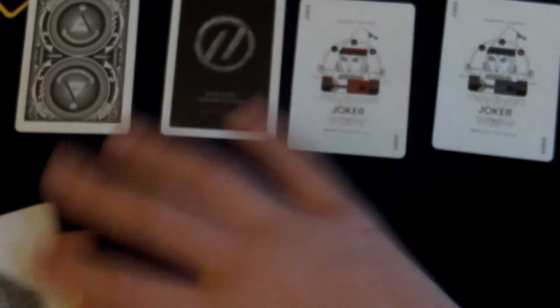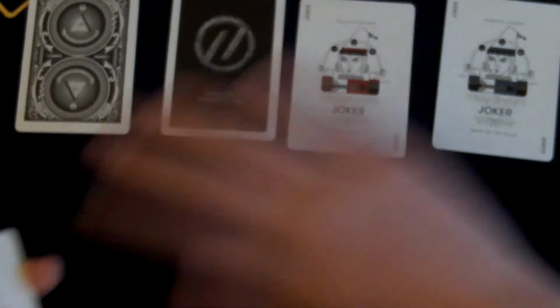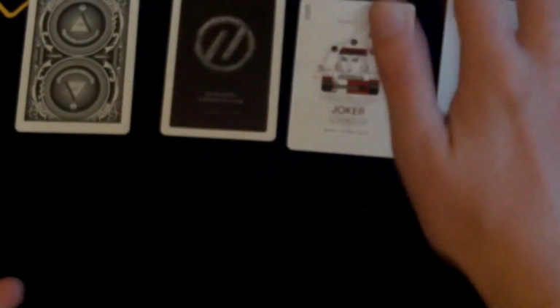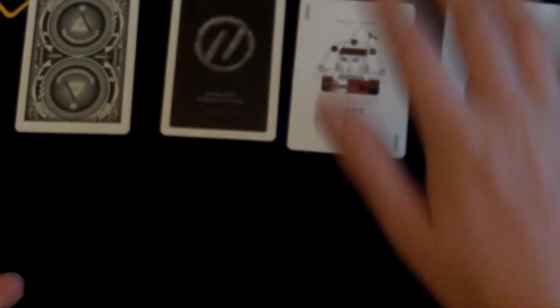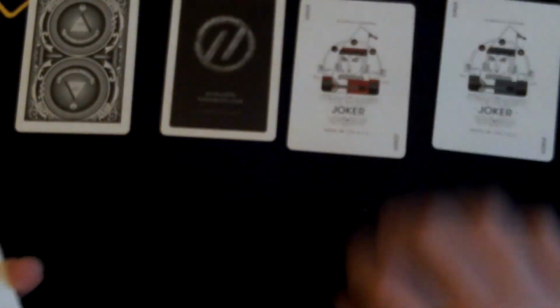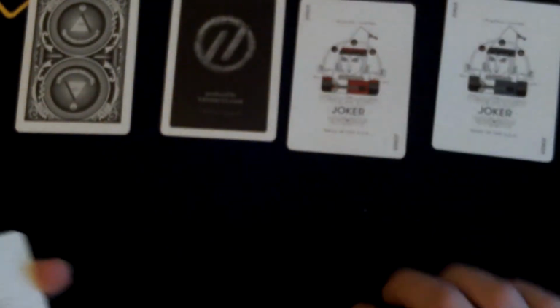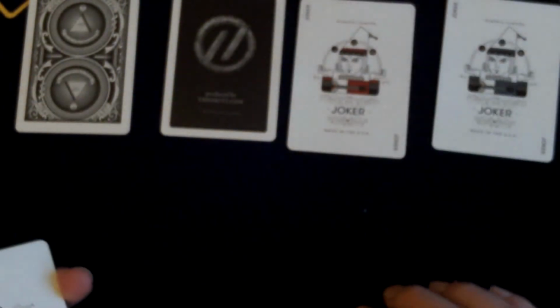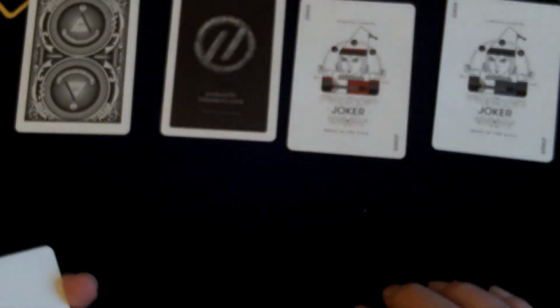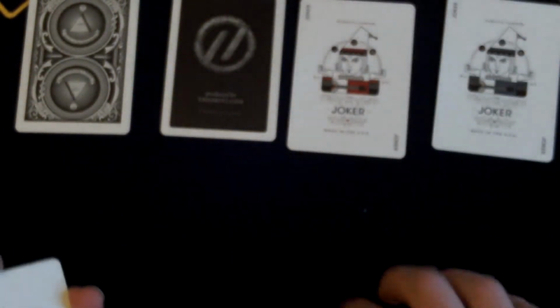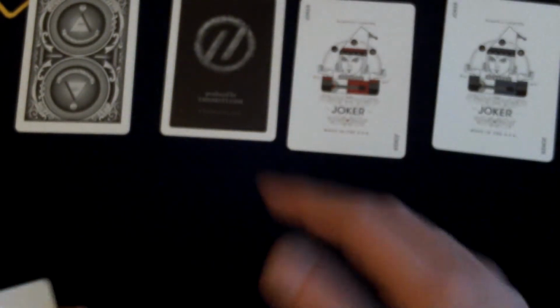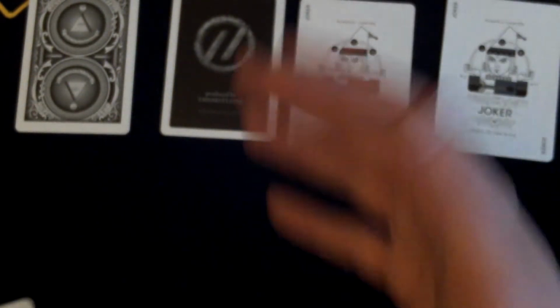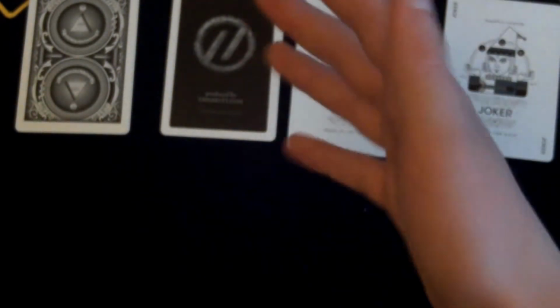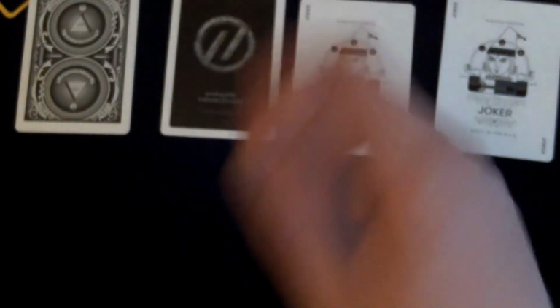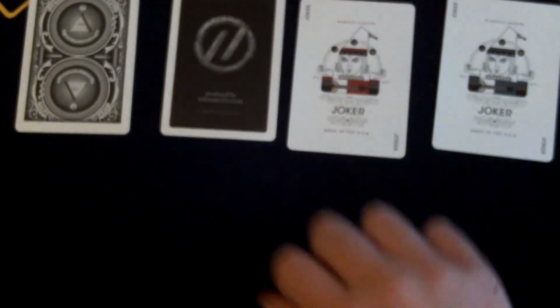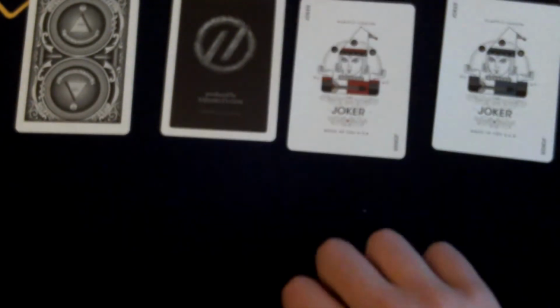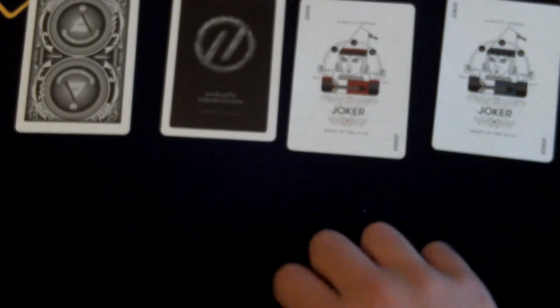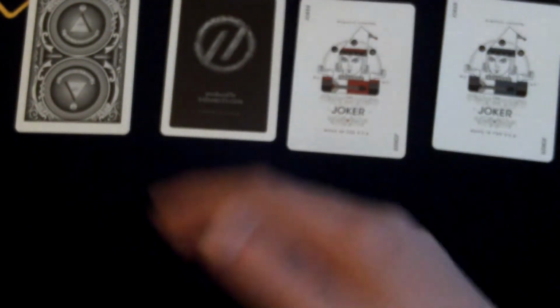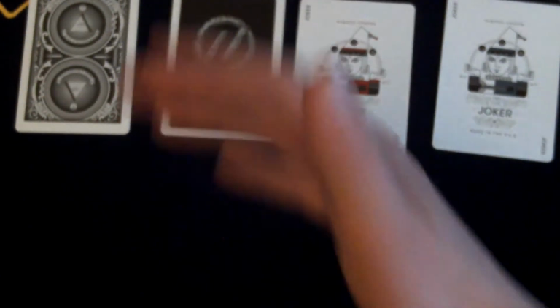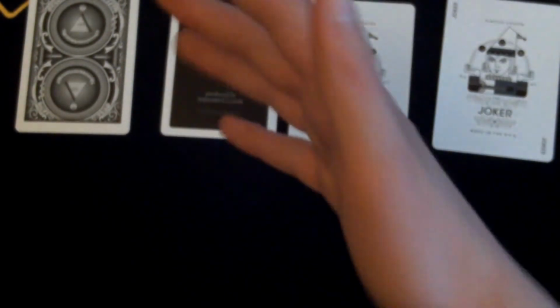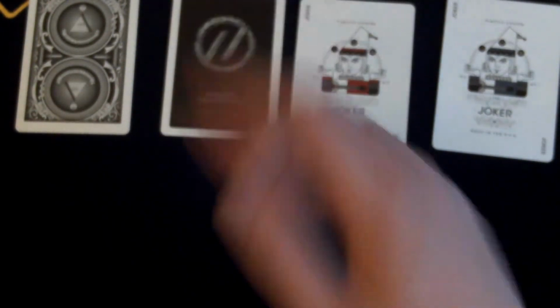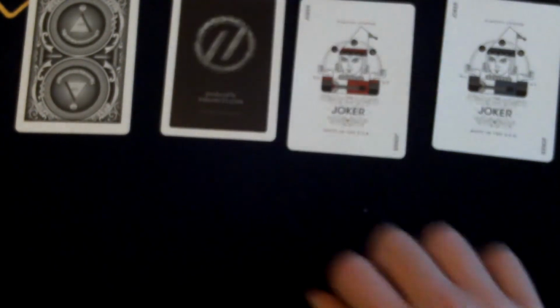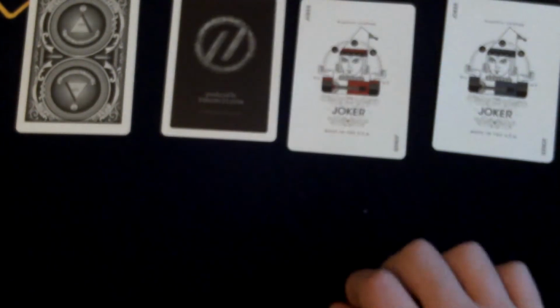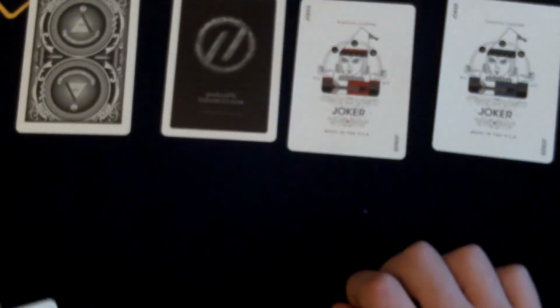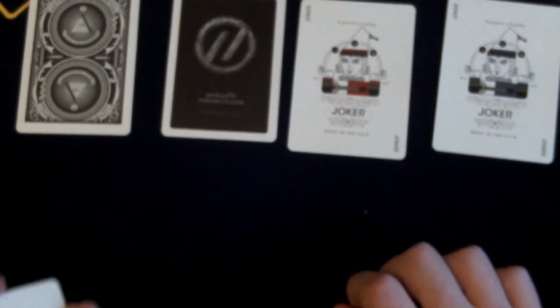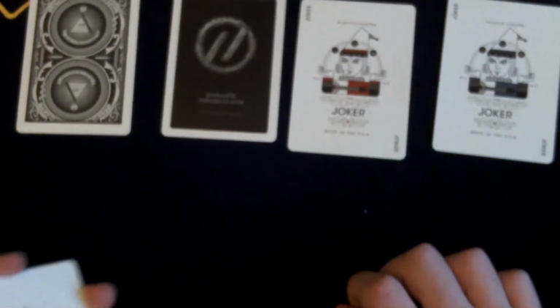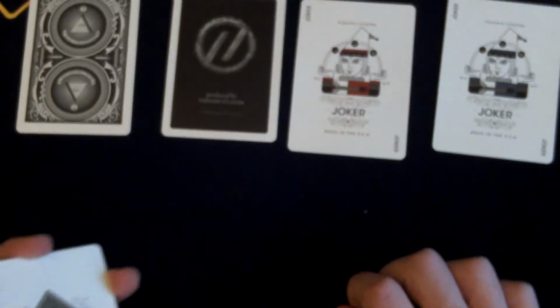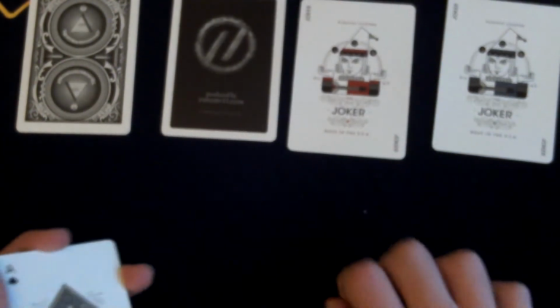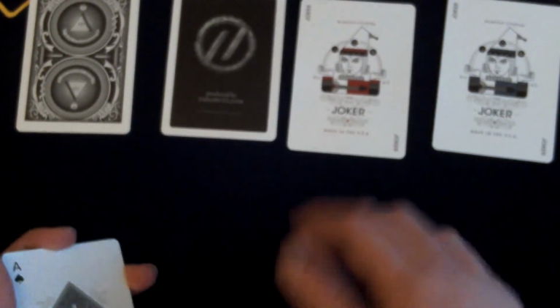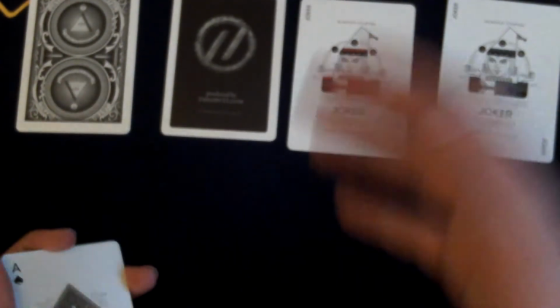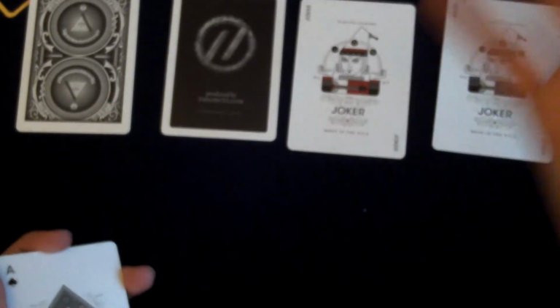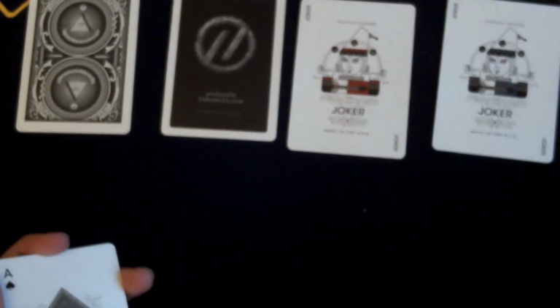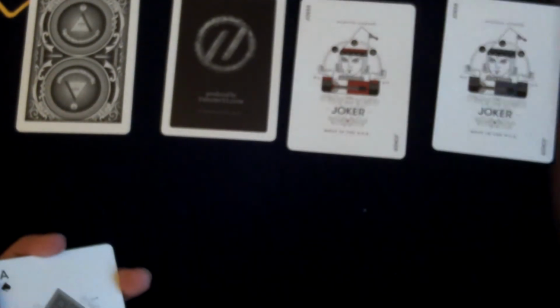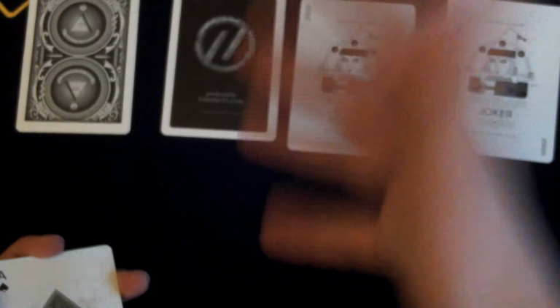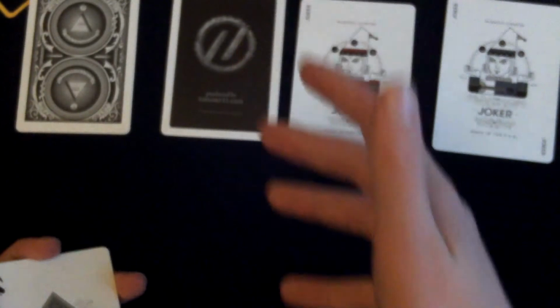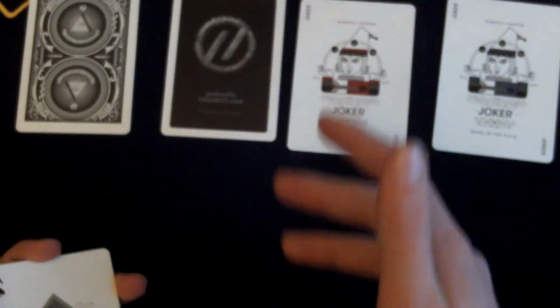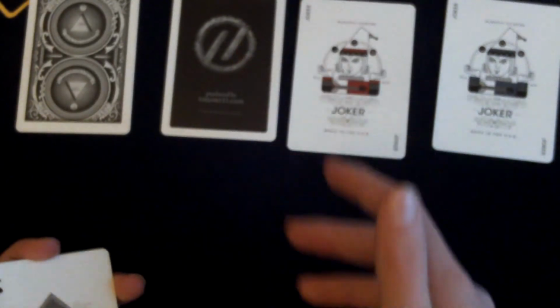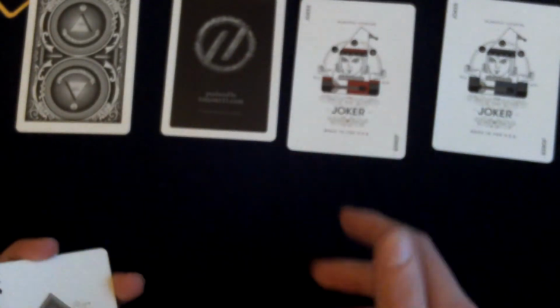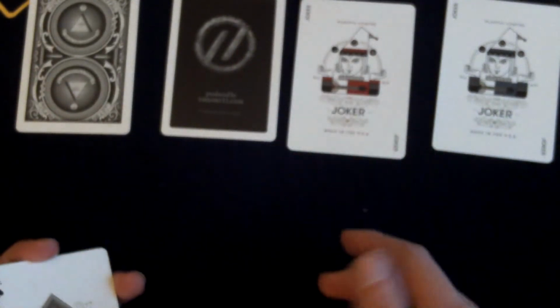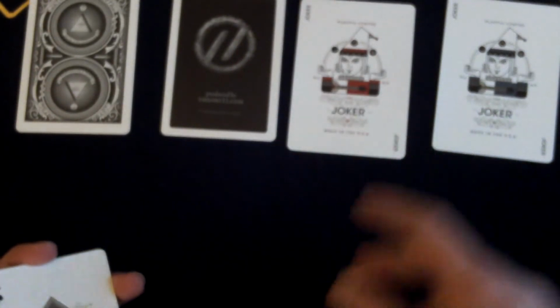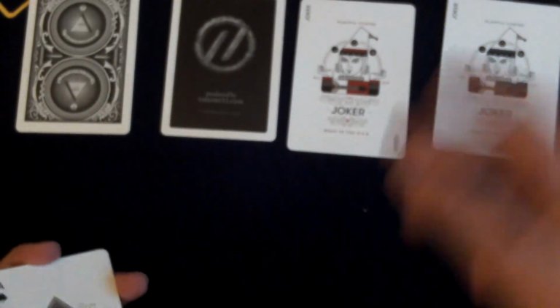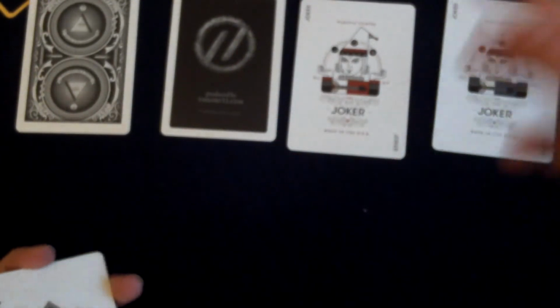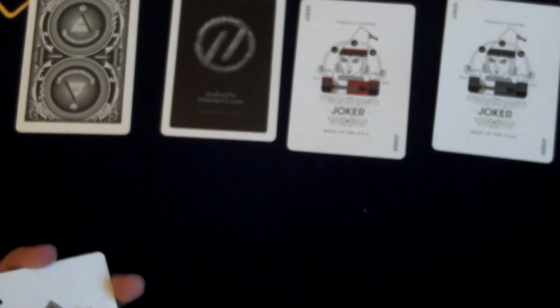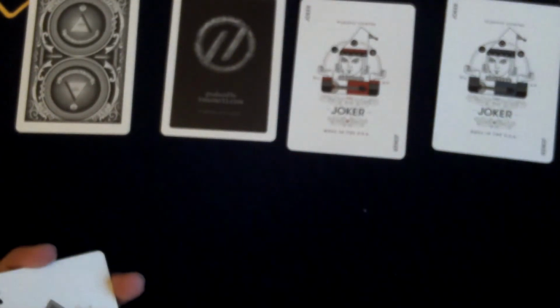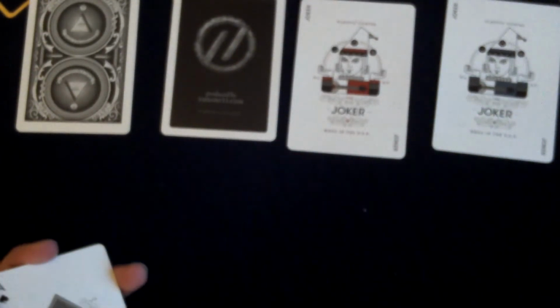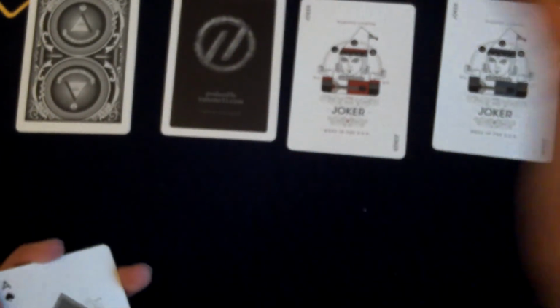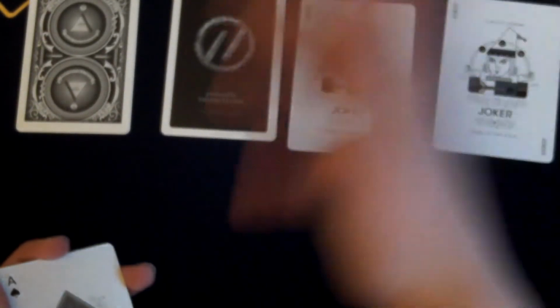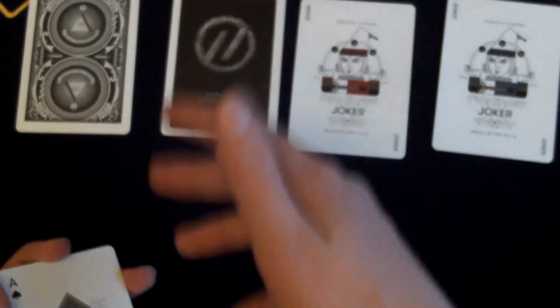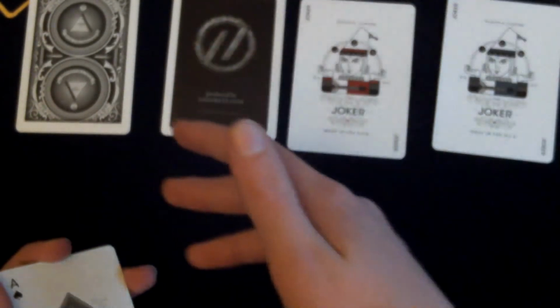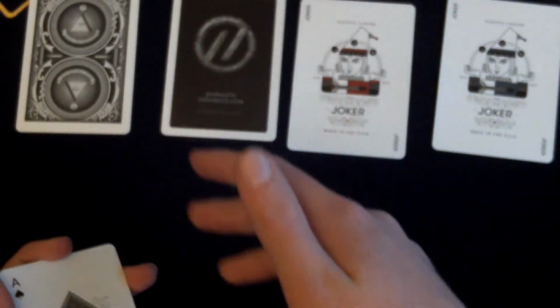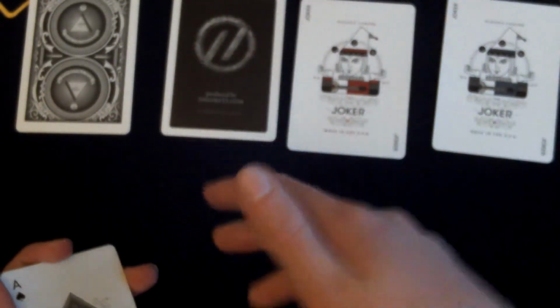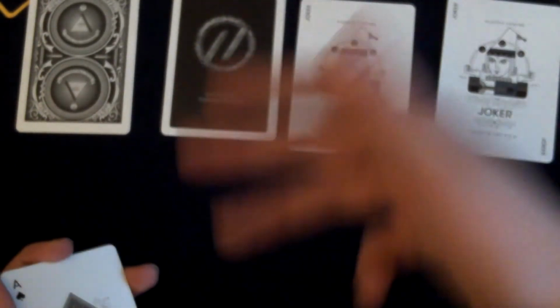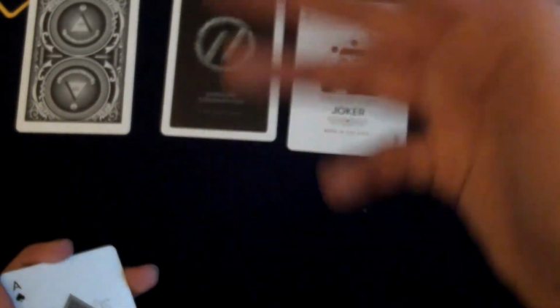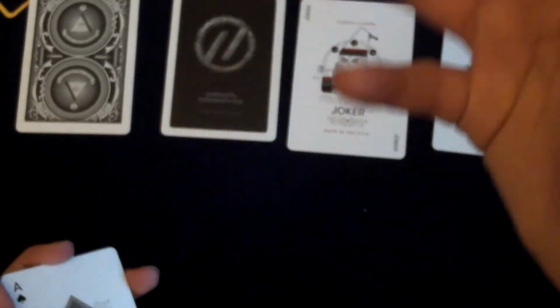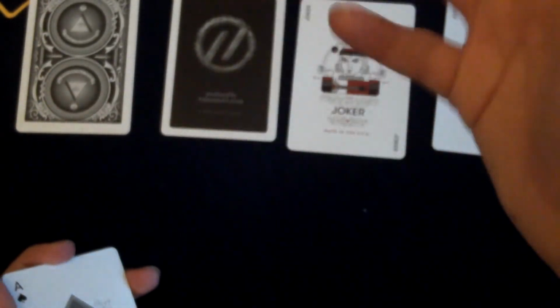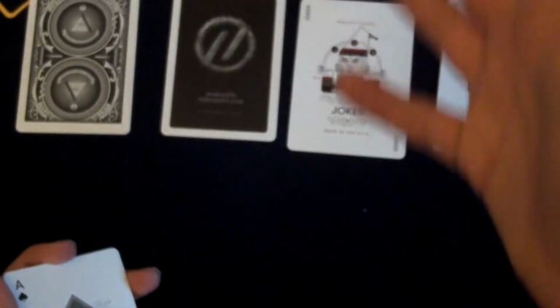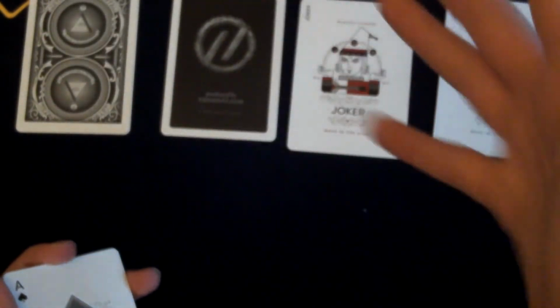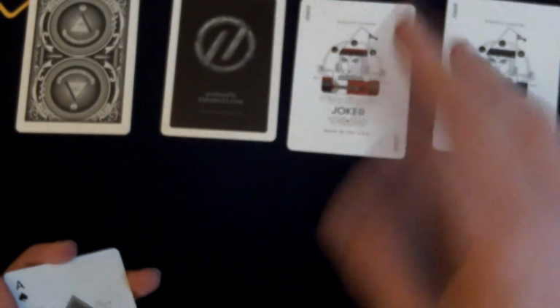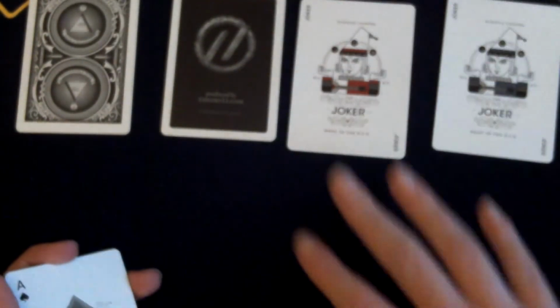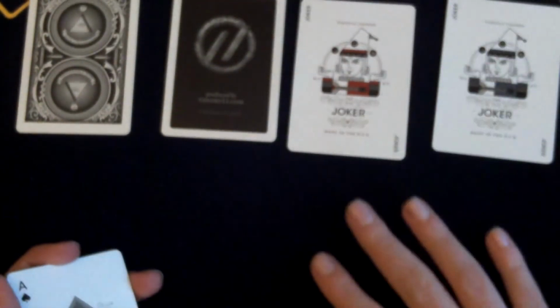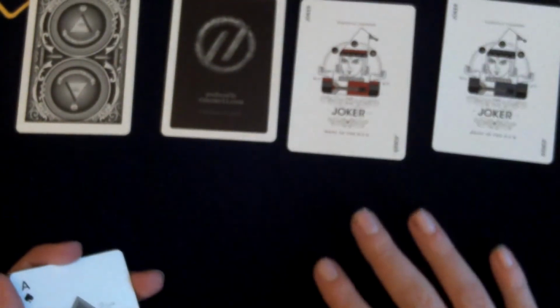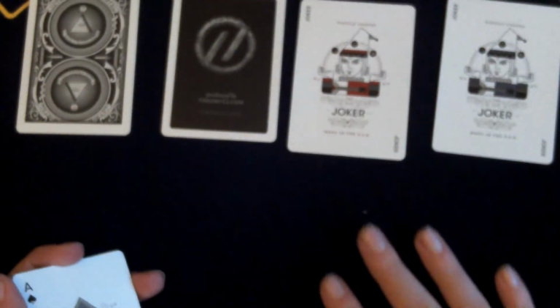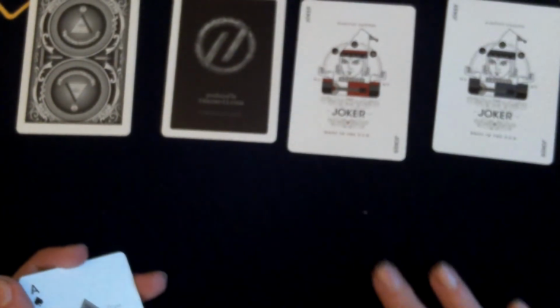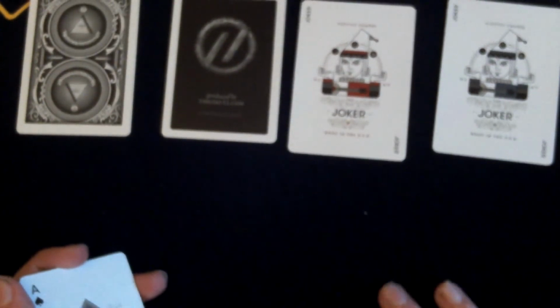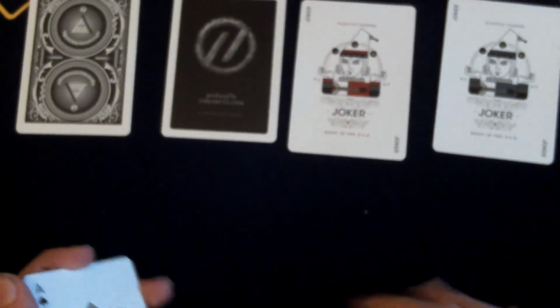Everything is custom in this deck, which I really like. I really like fully custom decks — with custom indexes, custom court cards, and all the pips custom.